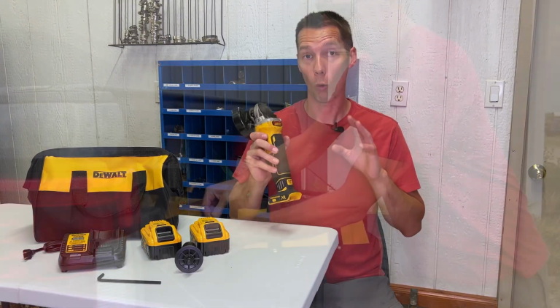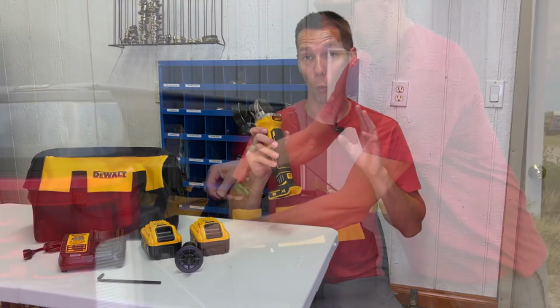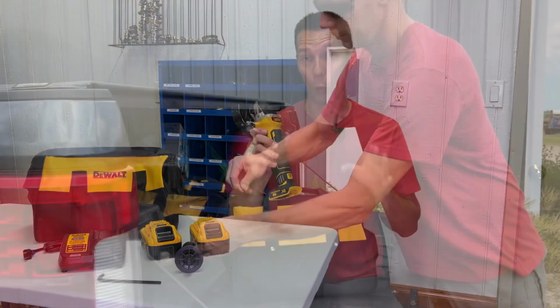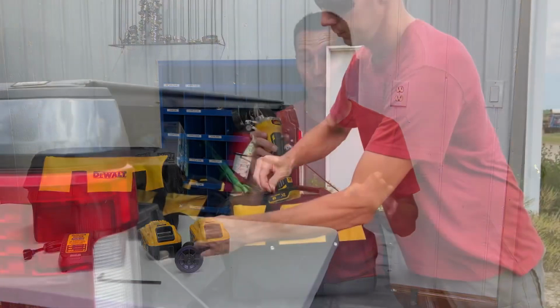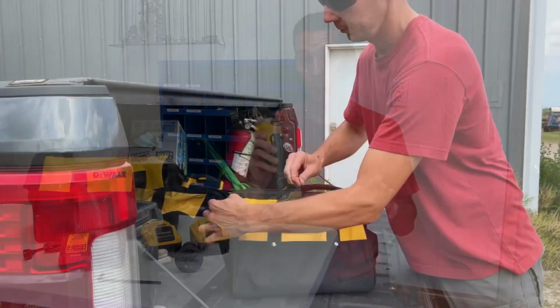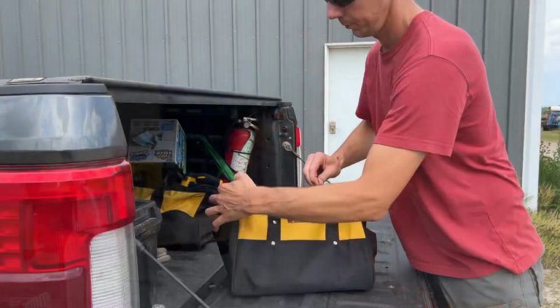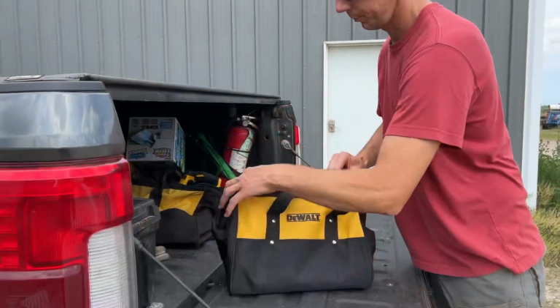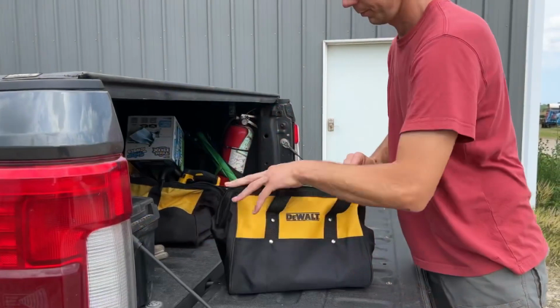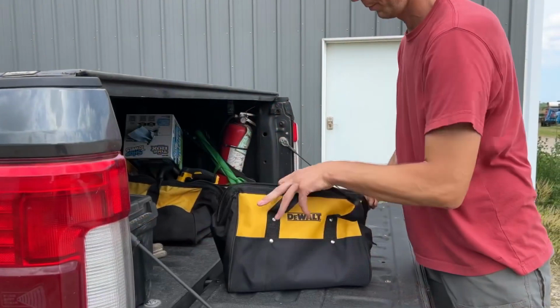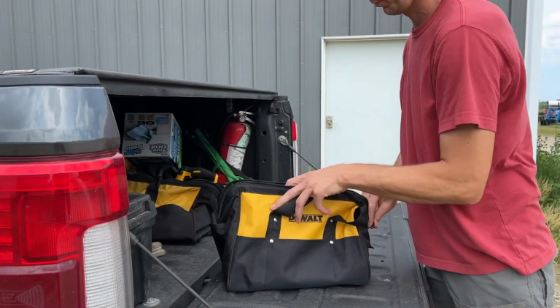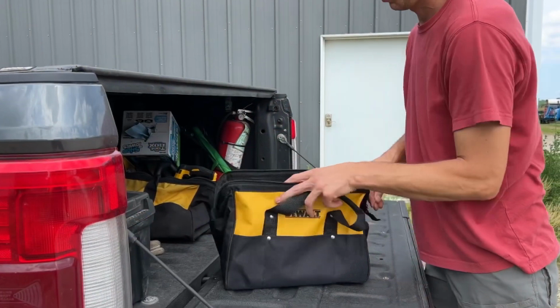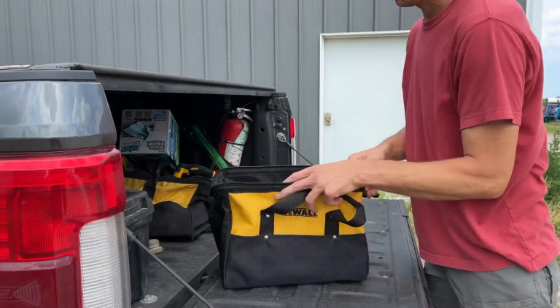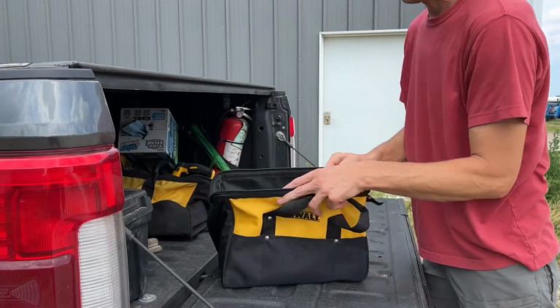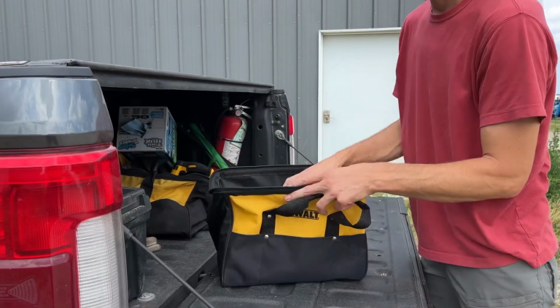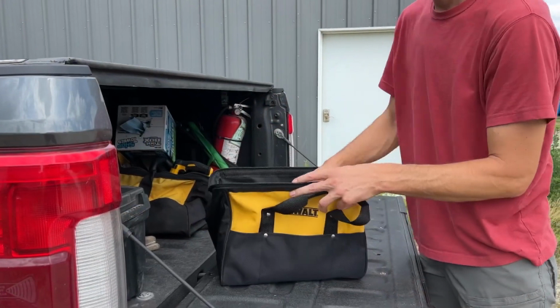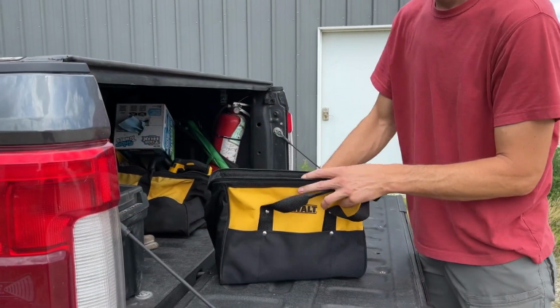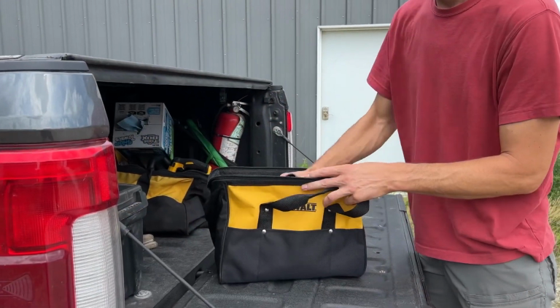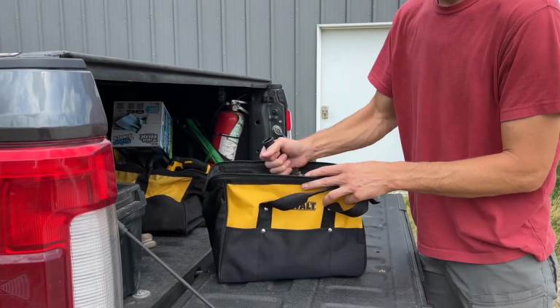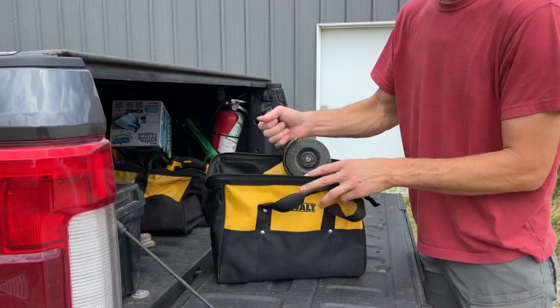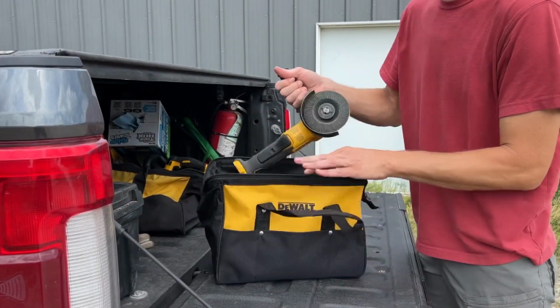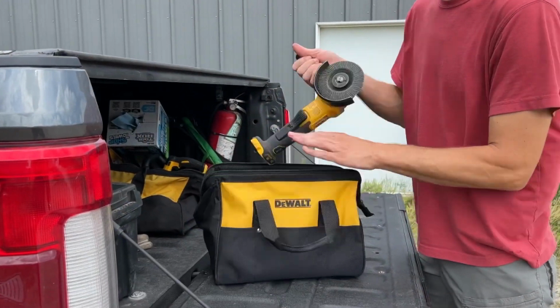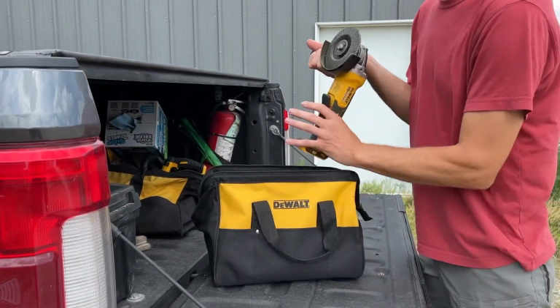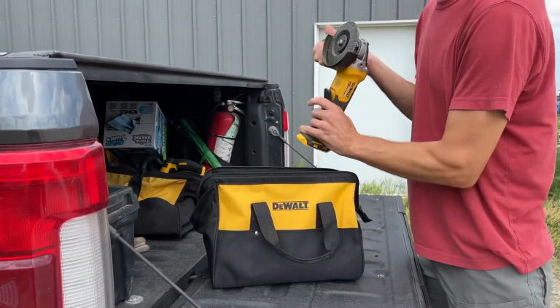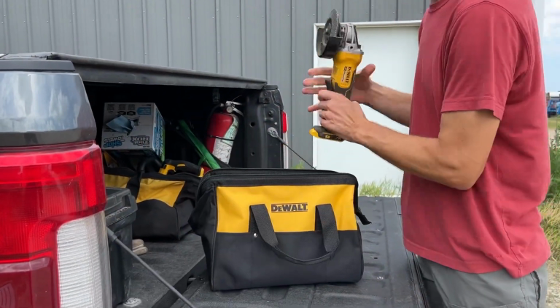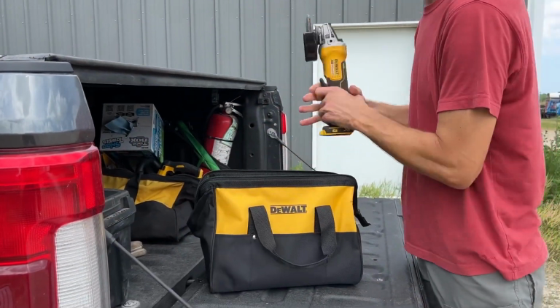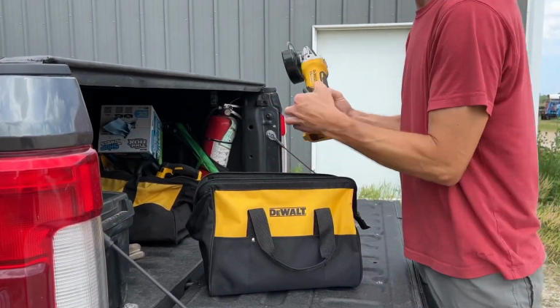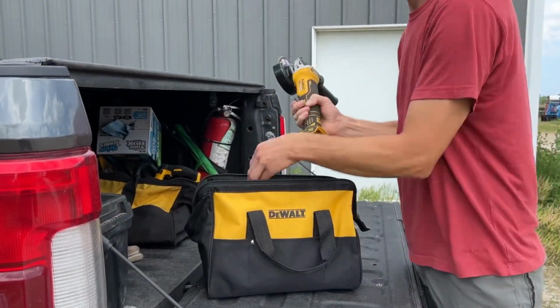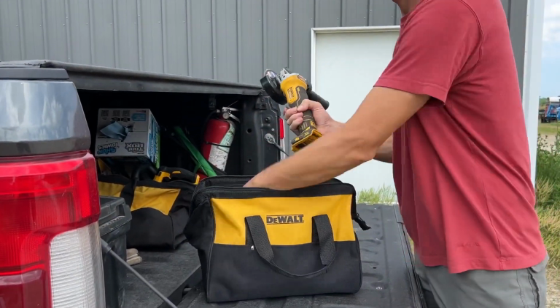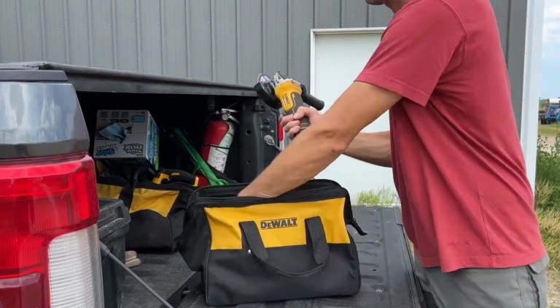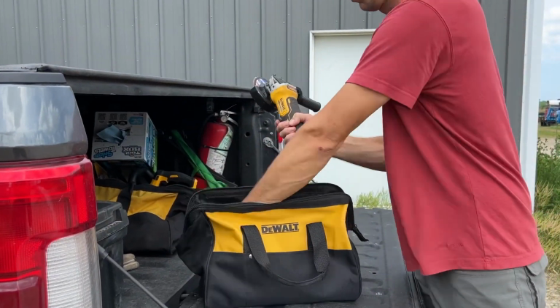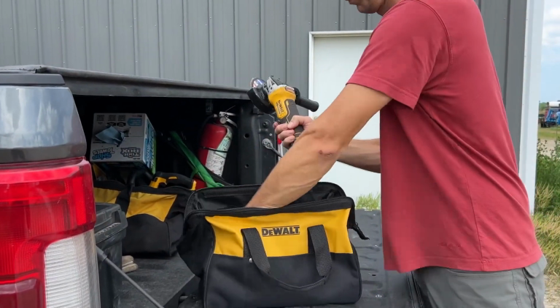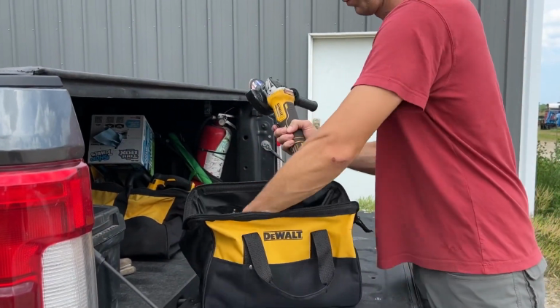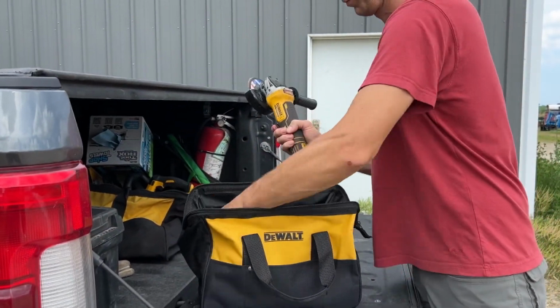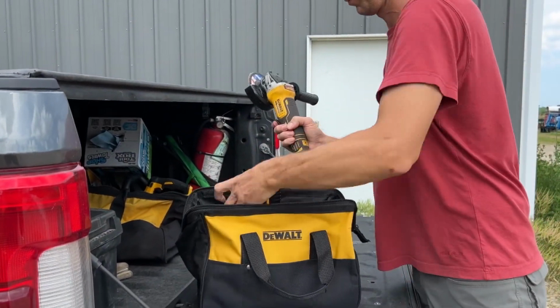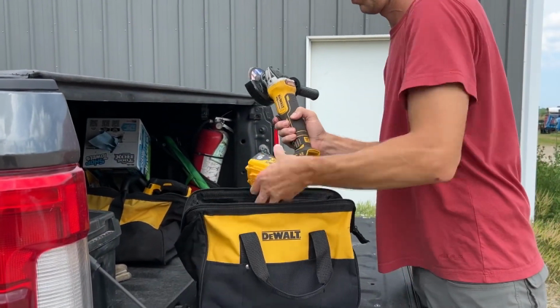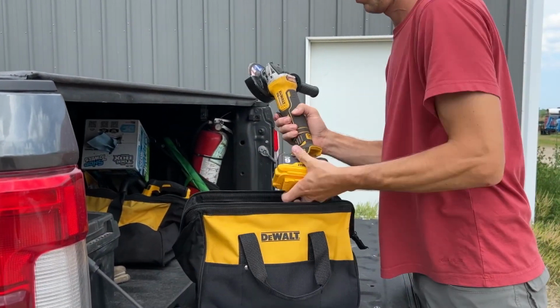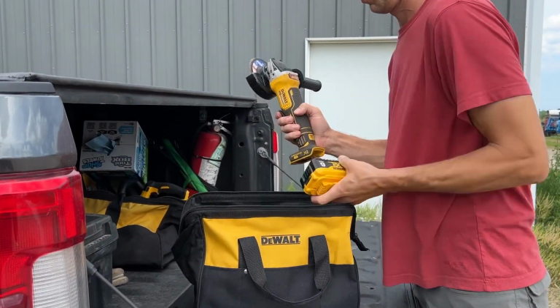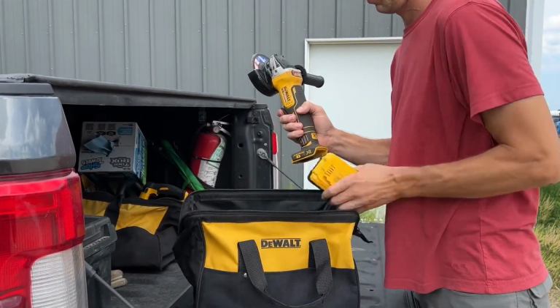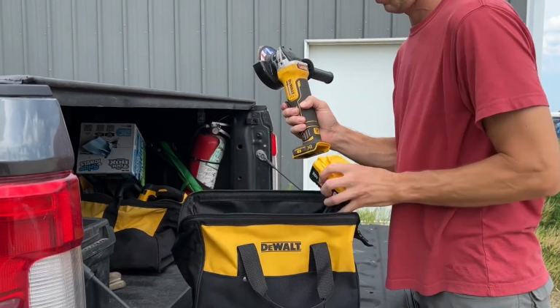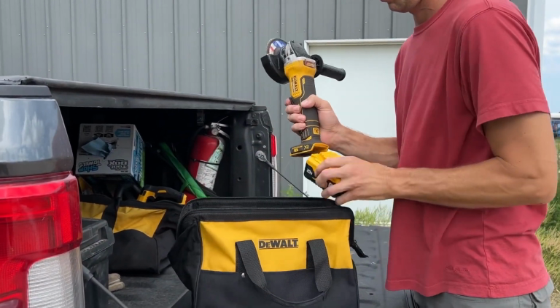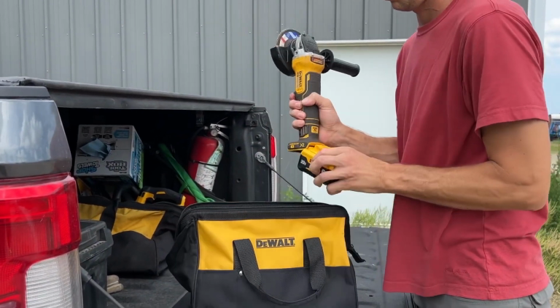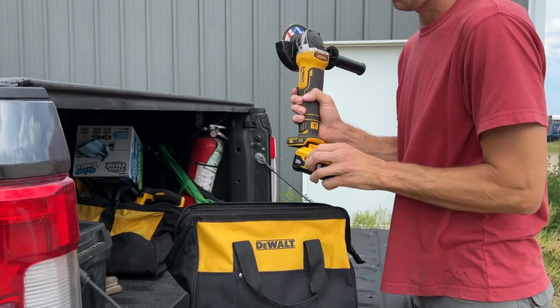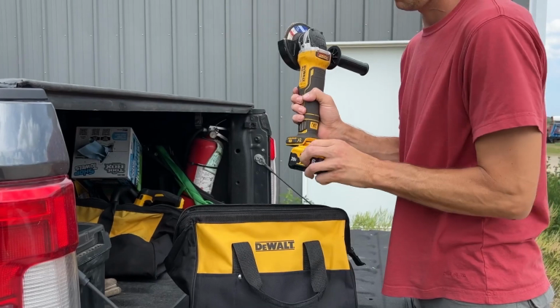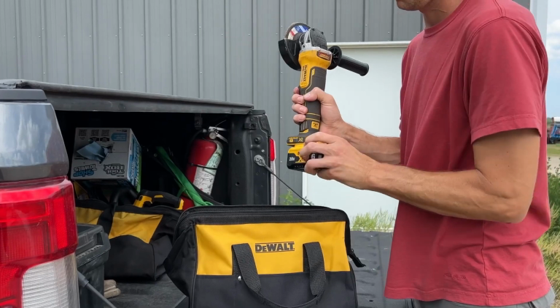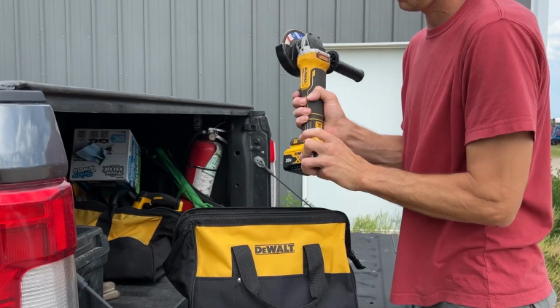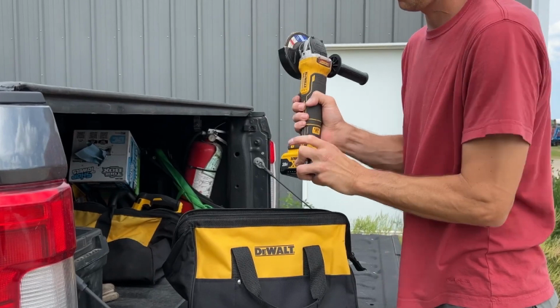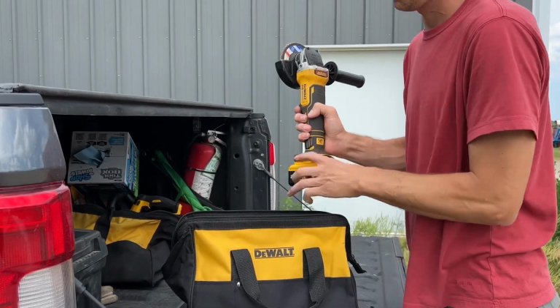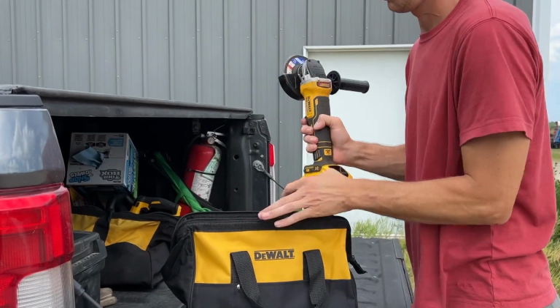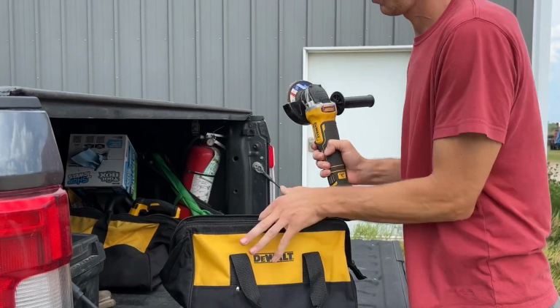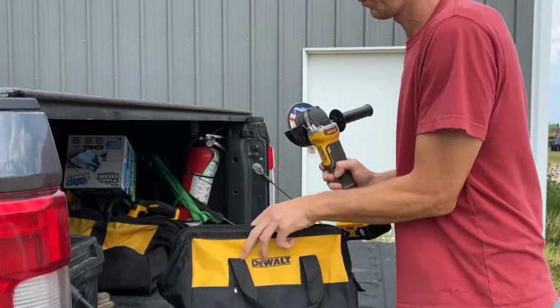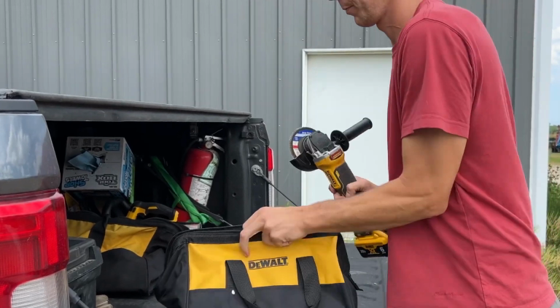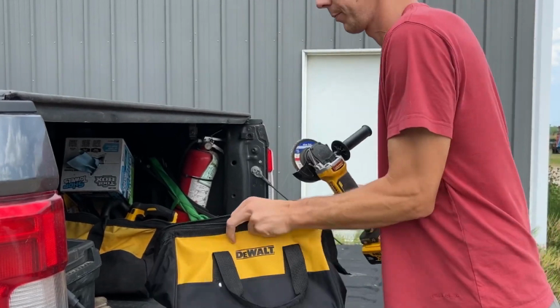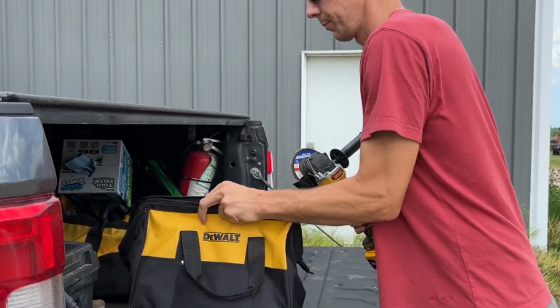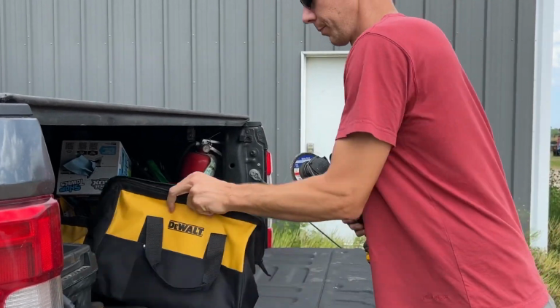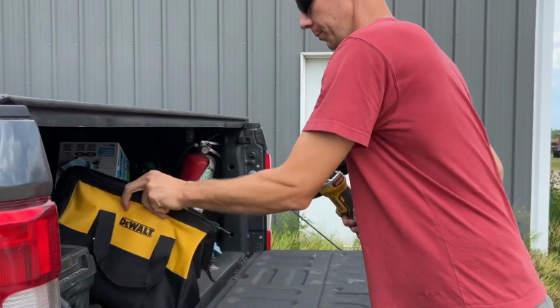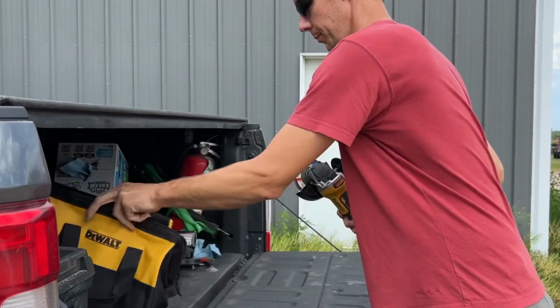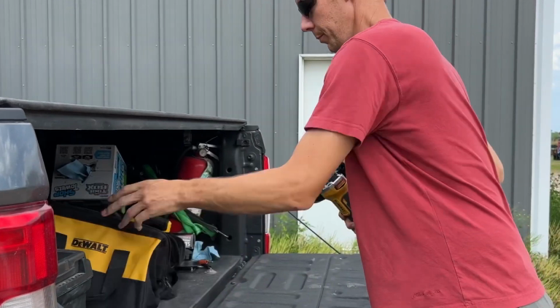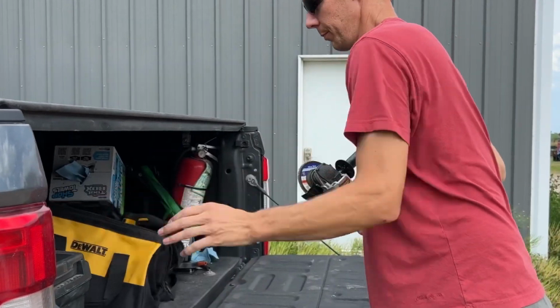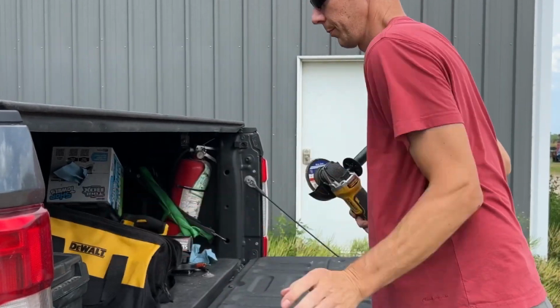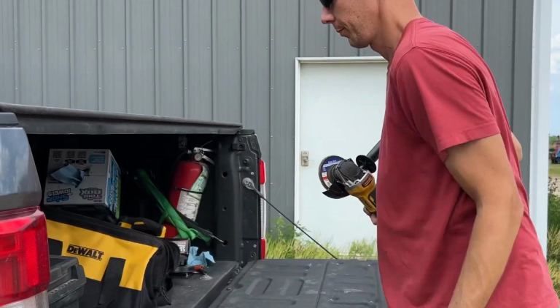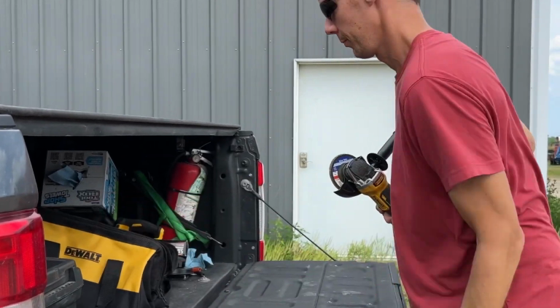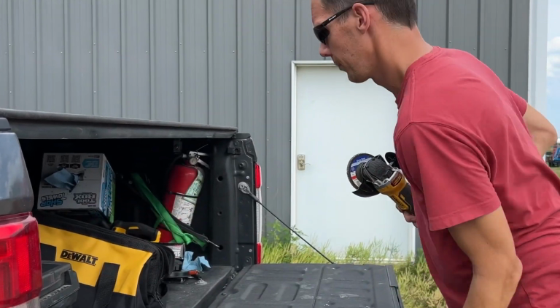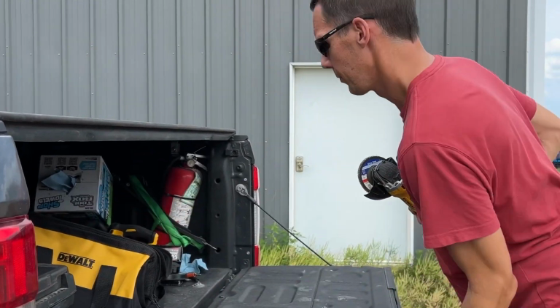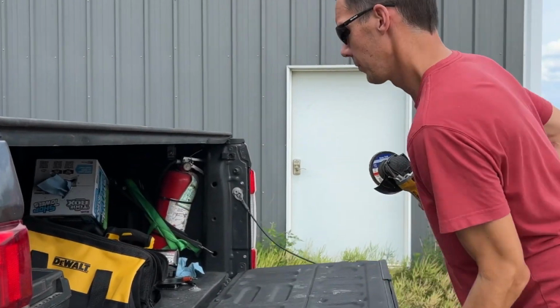Once you start using this cordless angle grinder, you'll be able to quickly tackle your next project since you're not tied to an electrical outlet and you still have a lot of power.